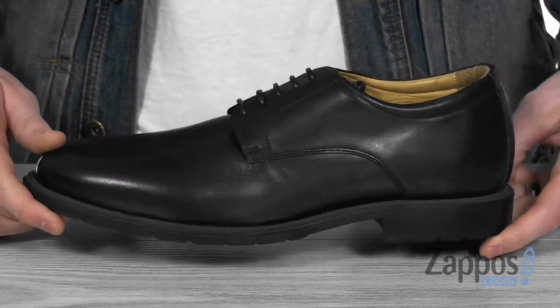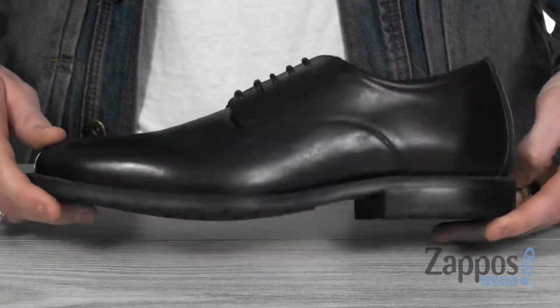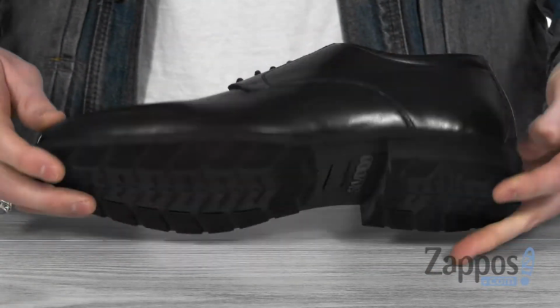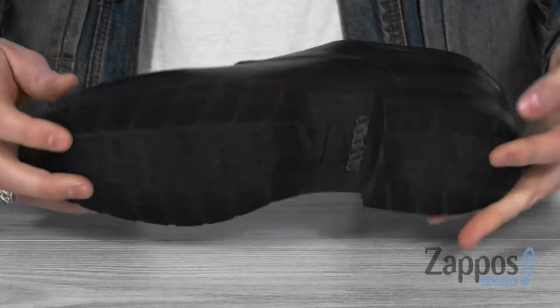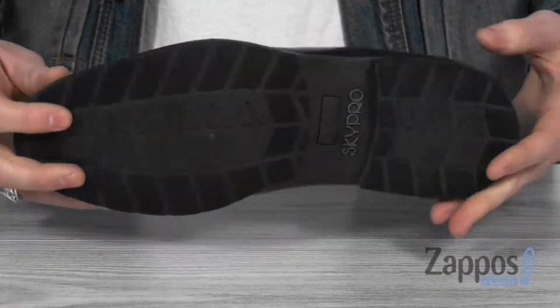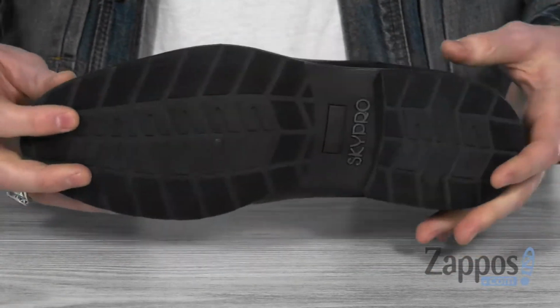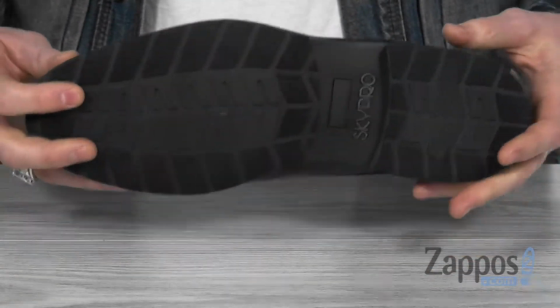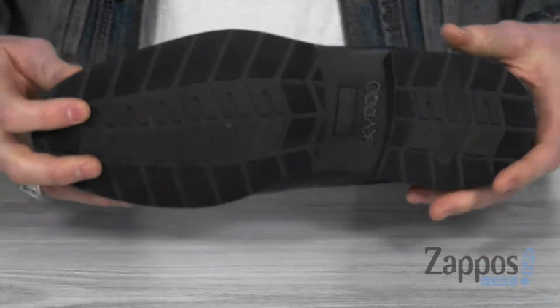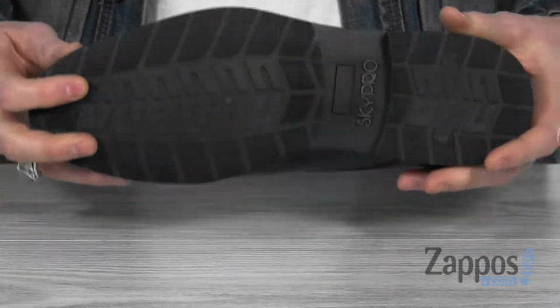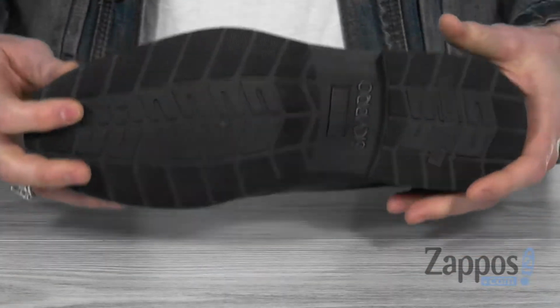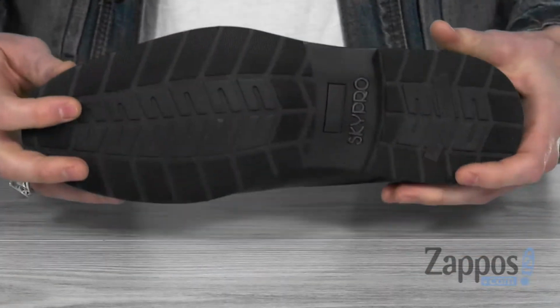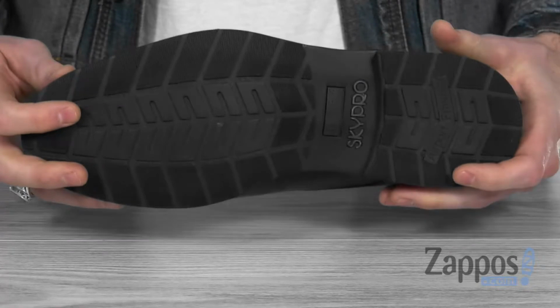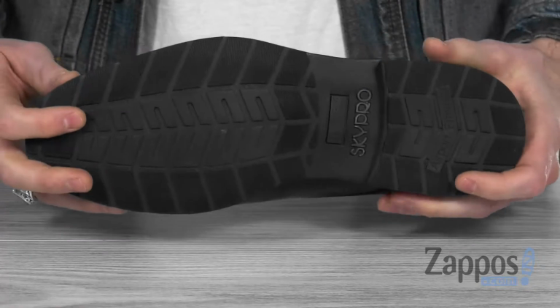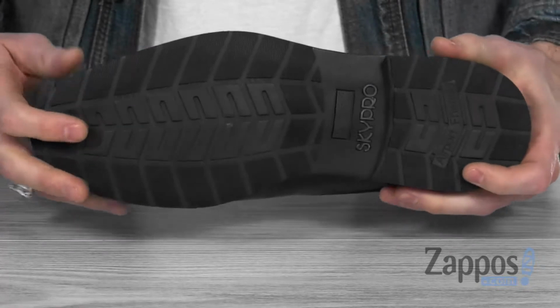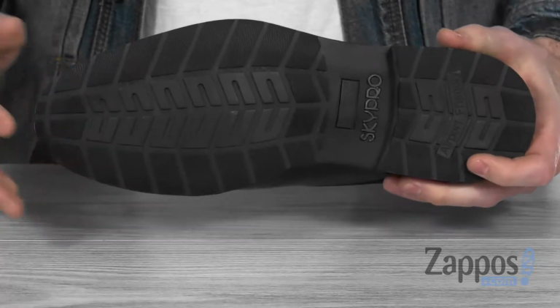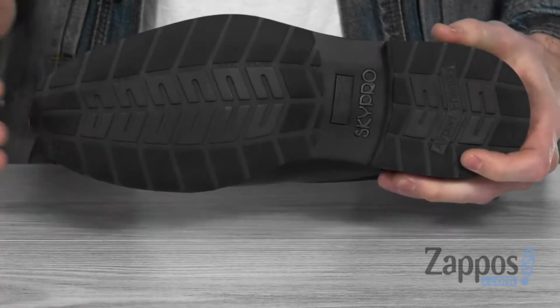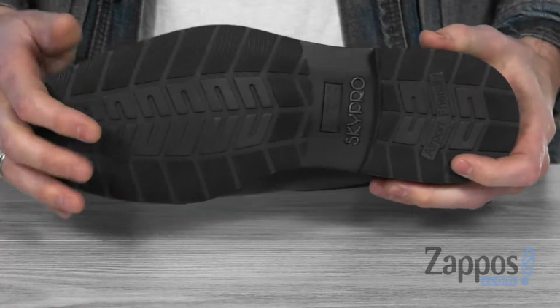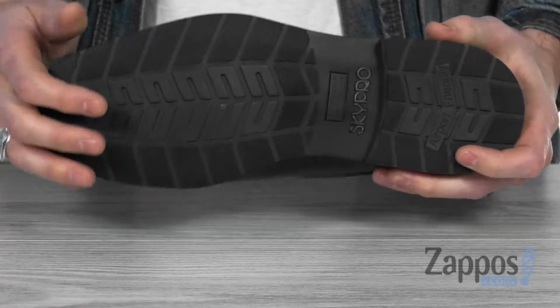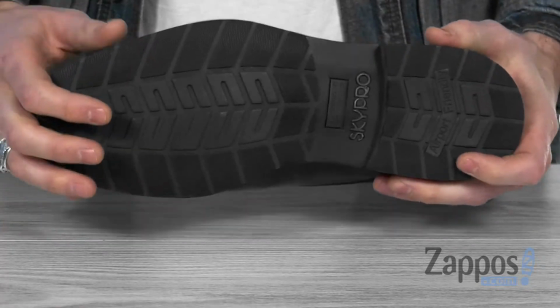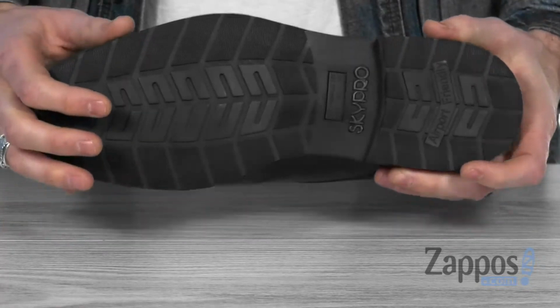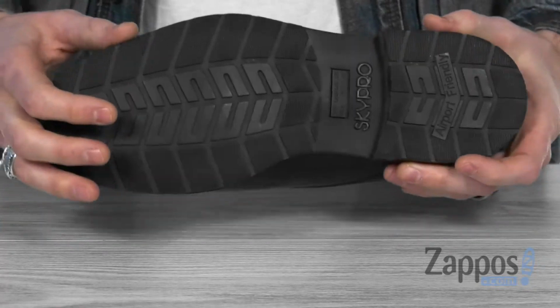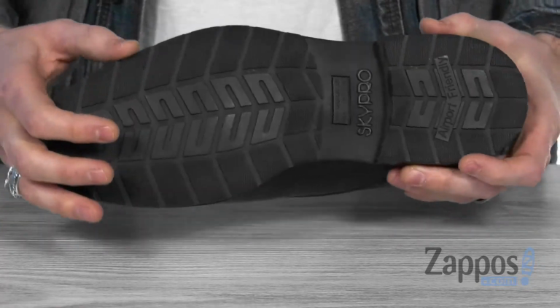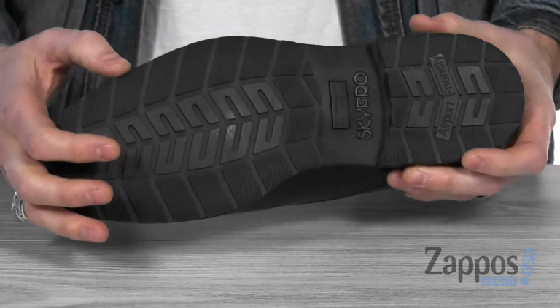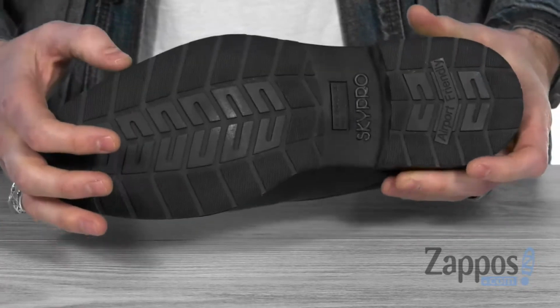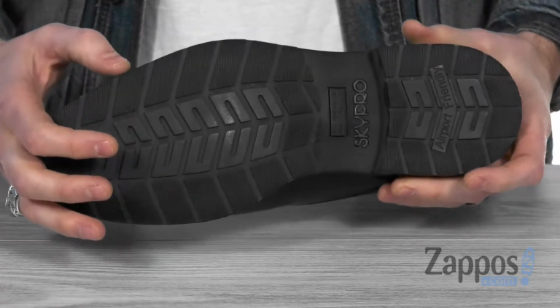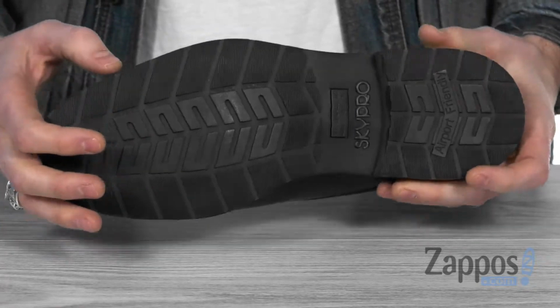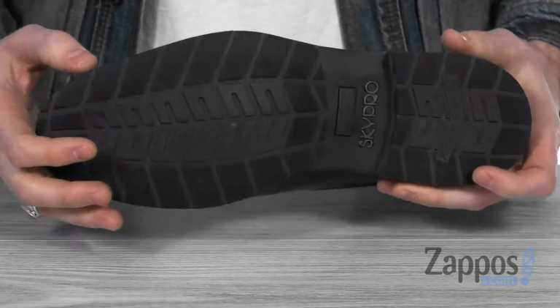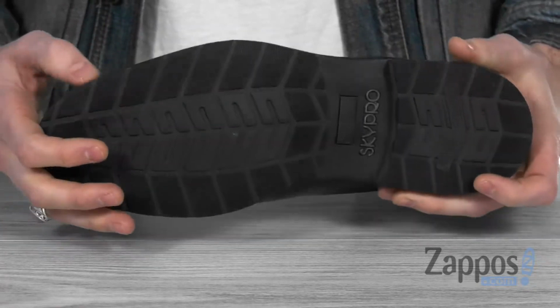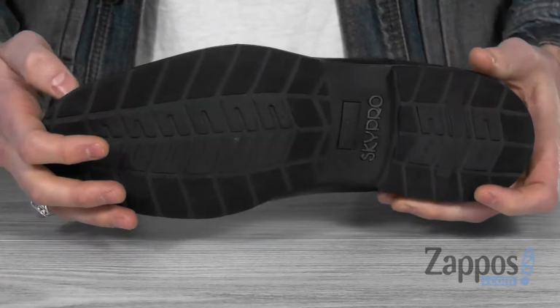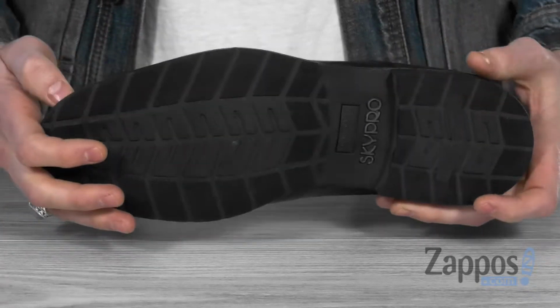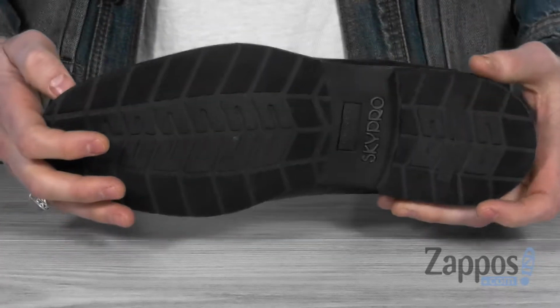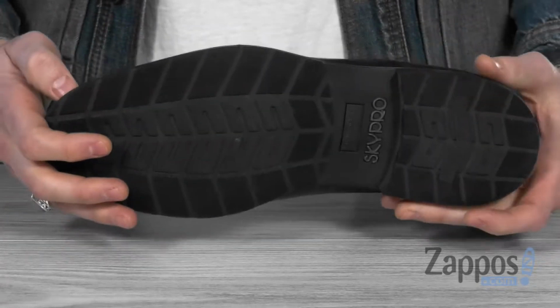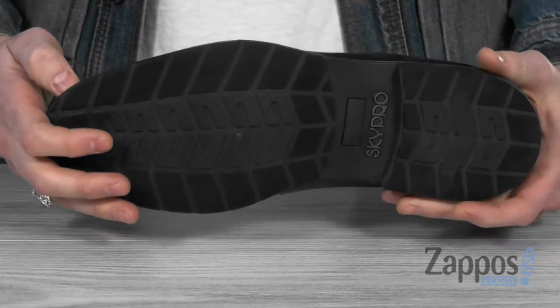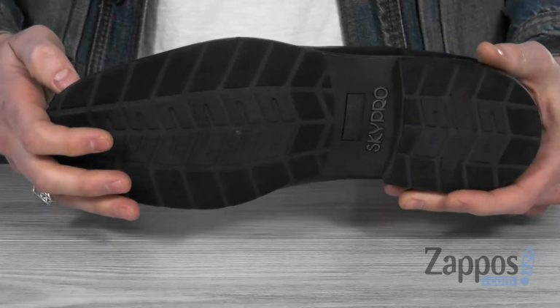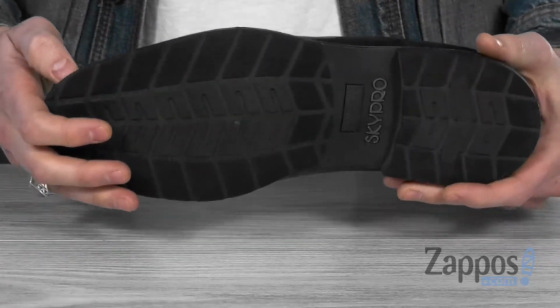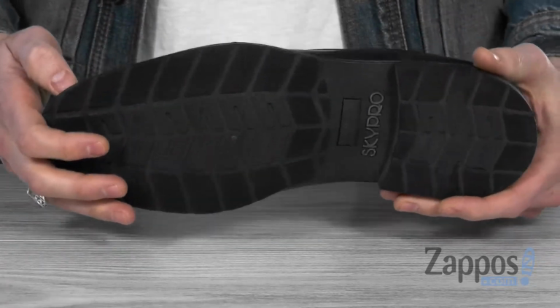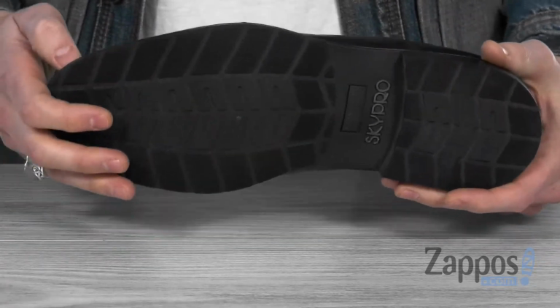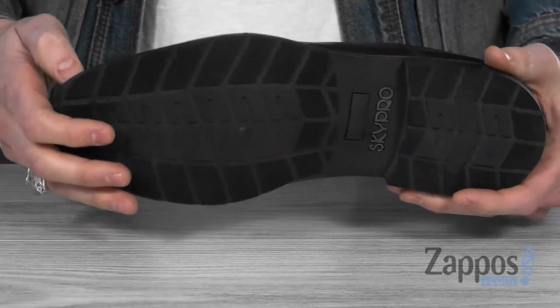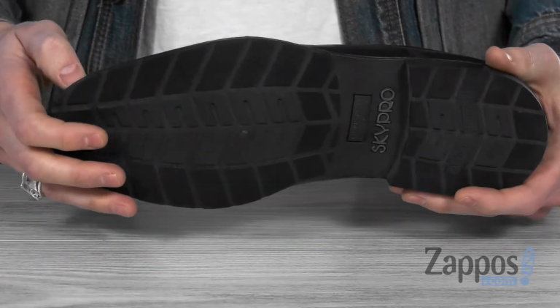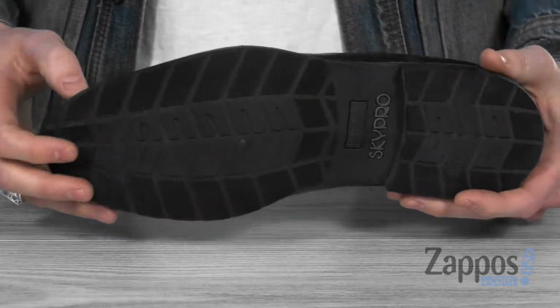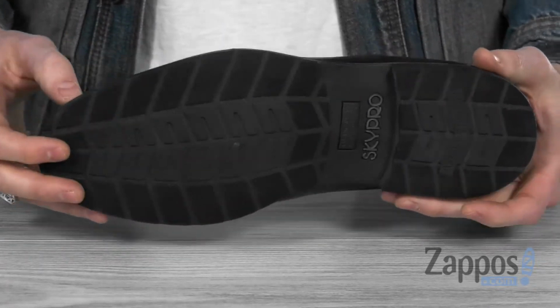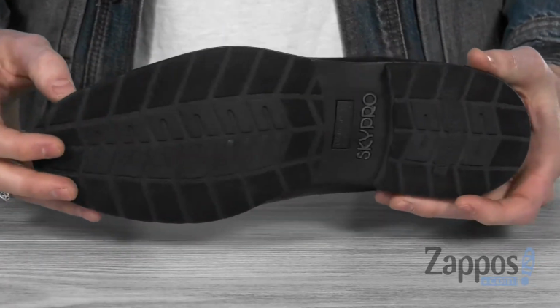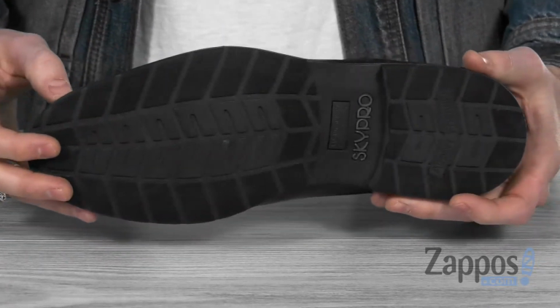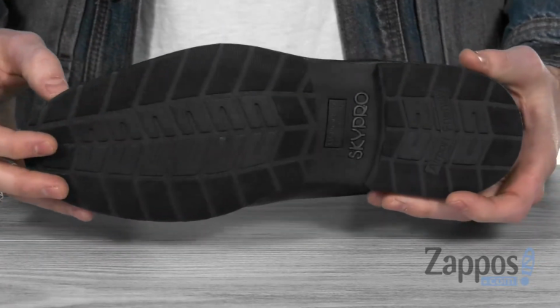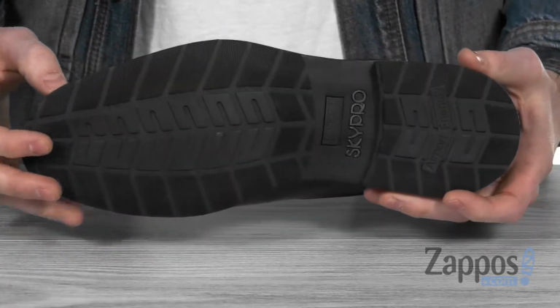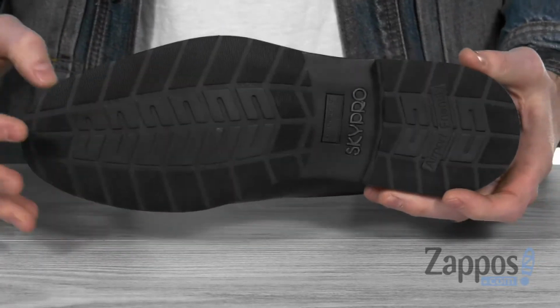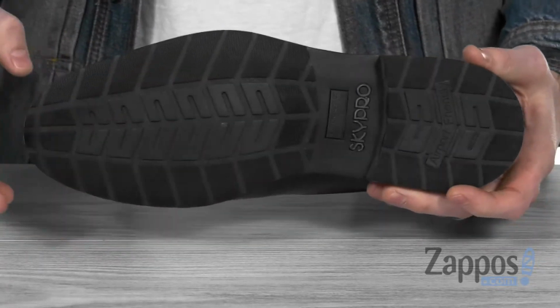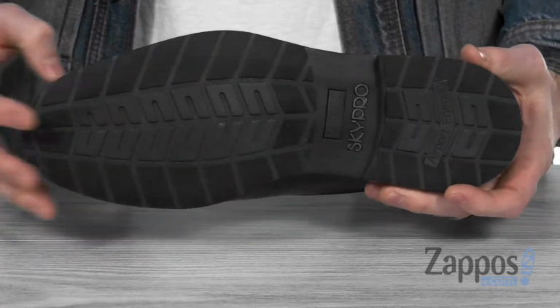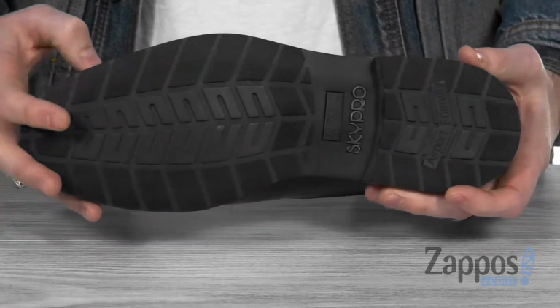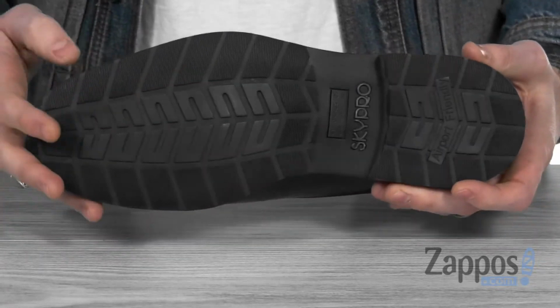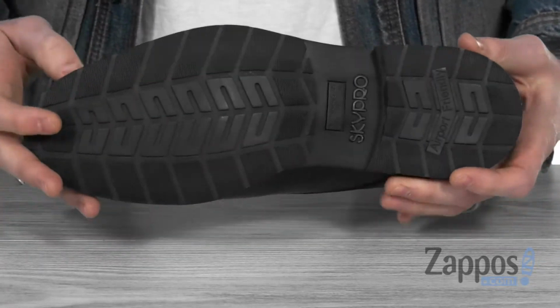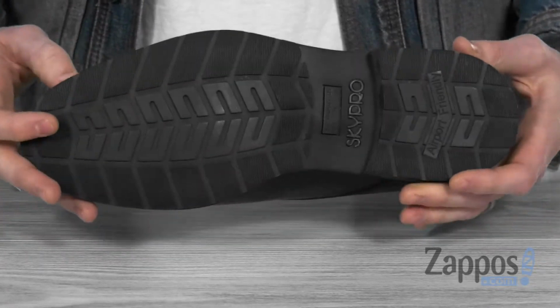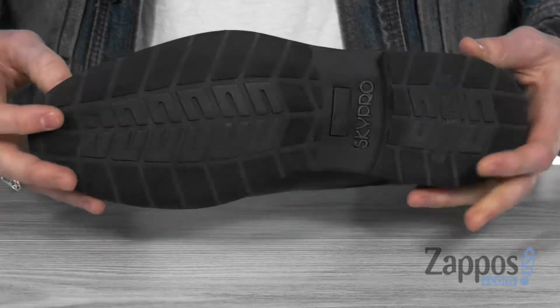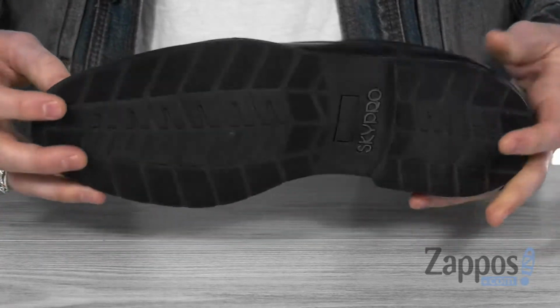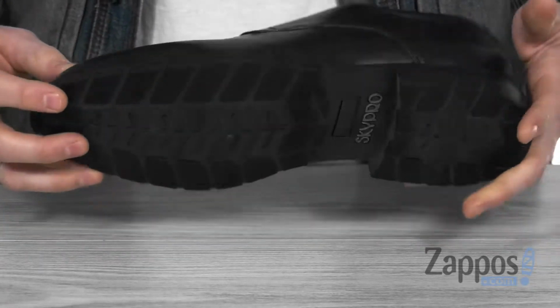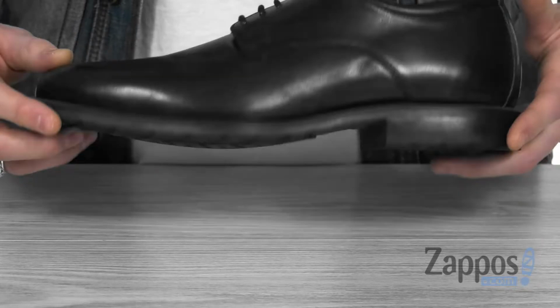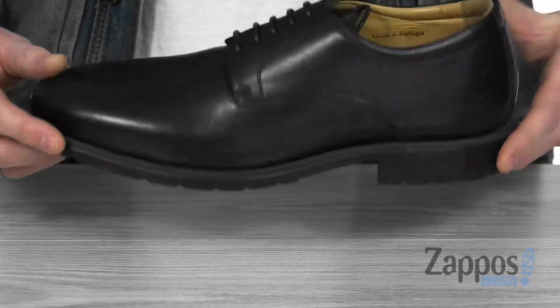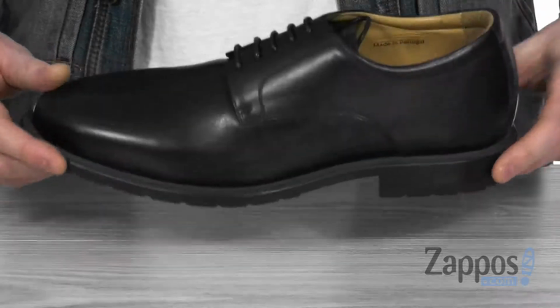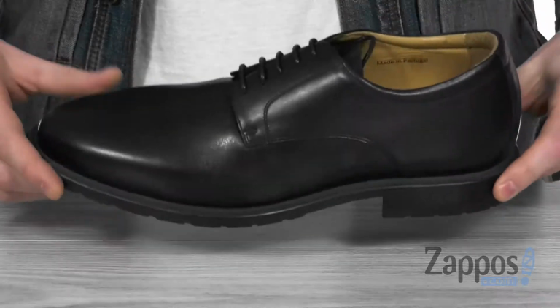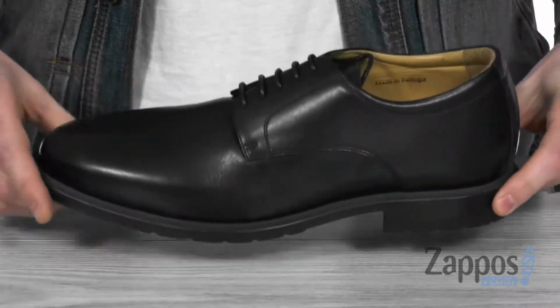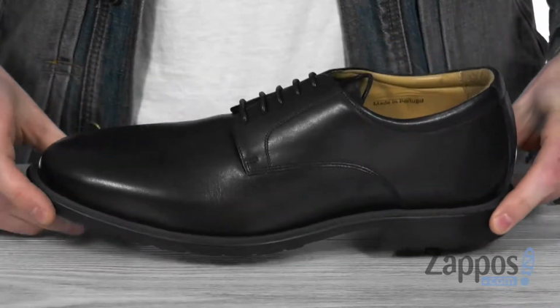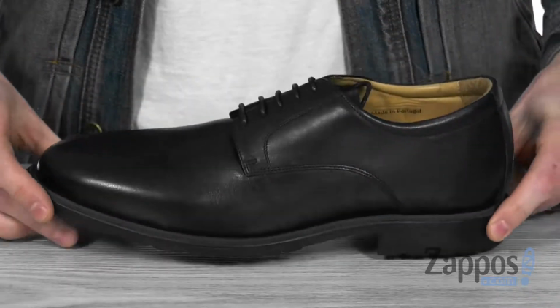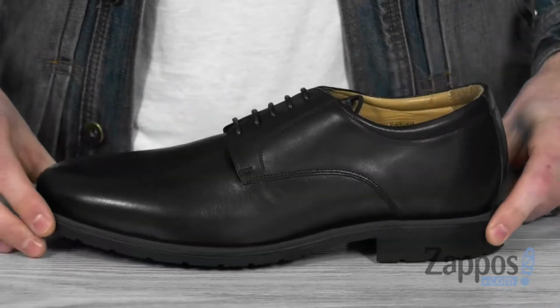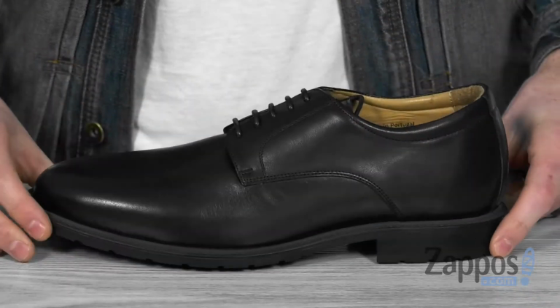And on the bottom, we've got the anti-static, alarm-free, and anti-skid nitrile natural rubber outsole. It's going to be certified for all aviation professionals.